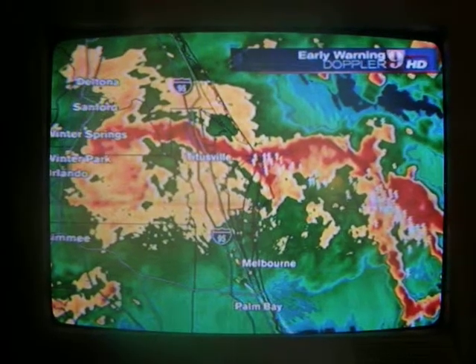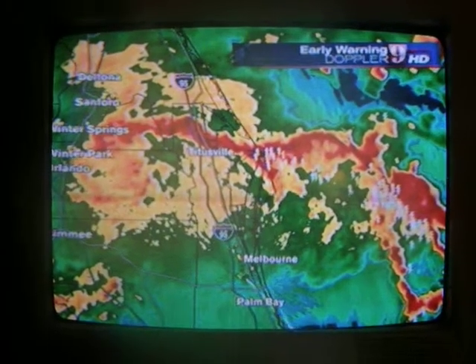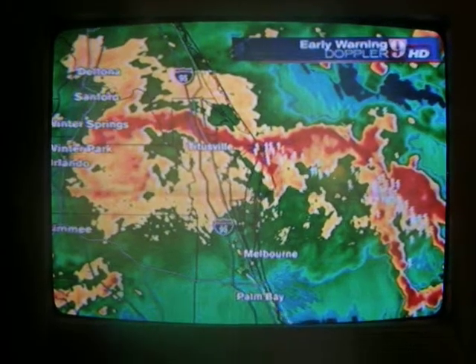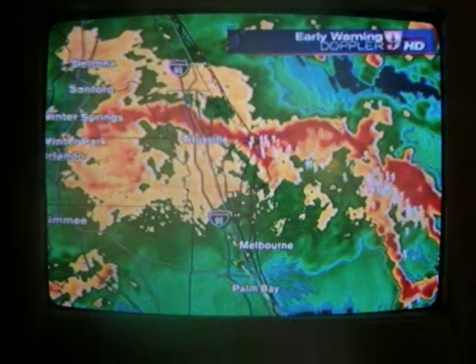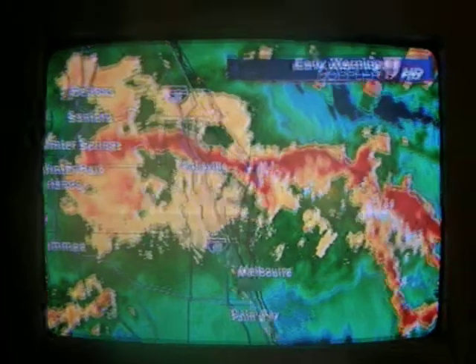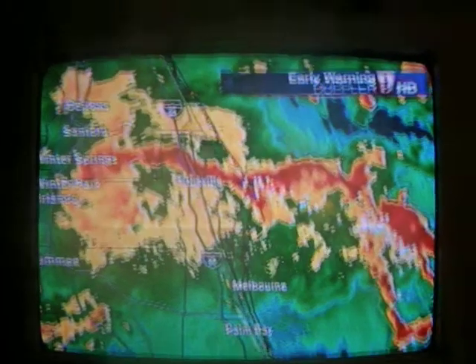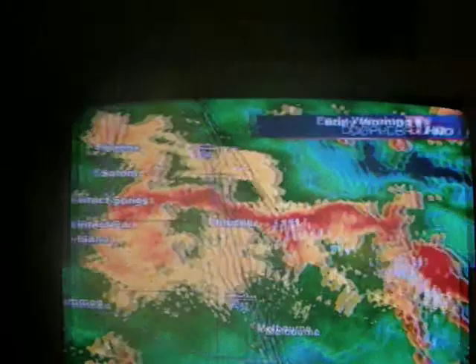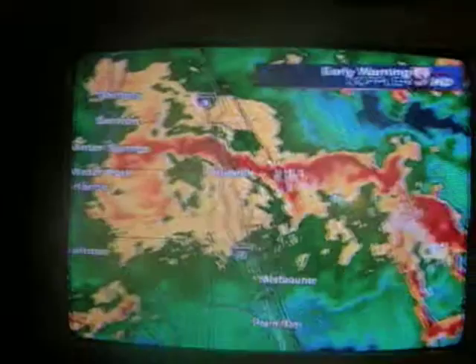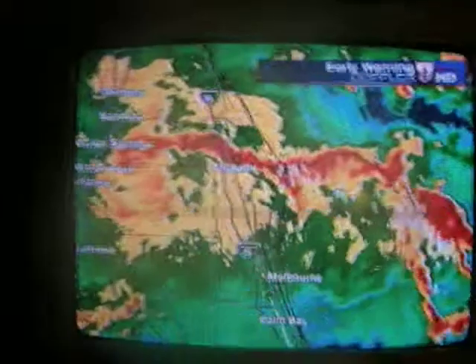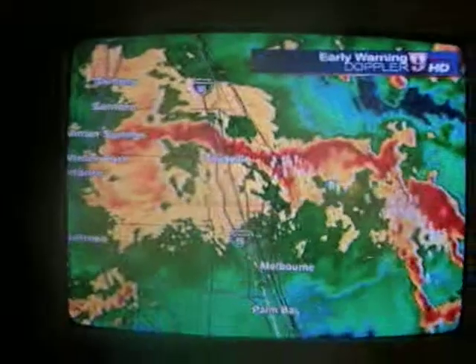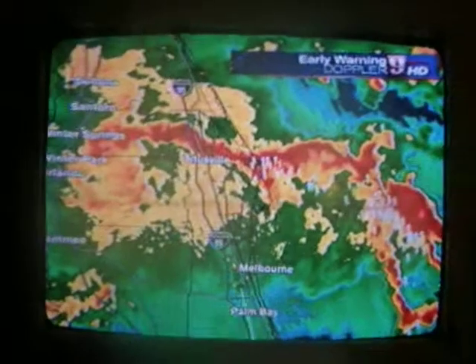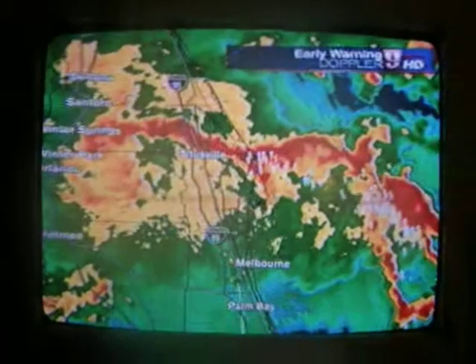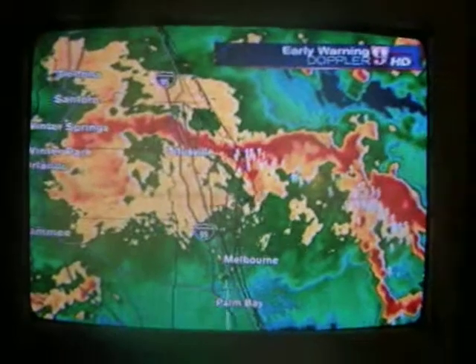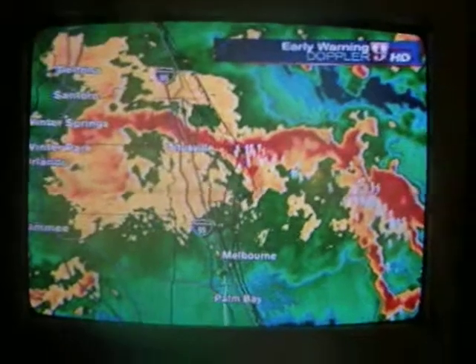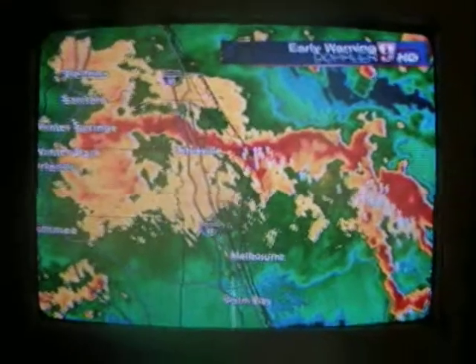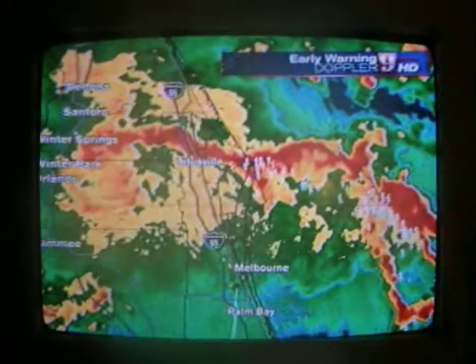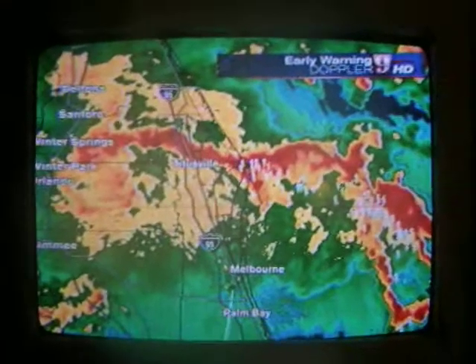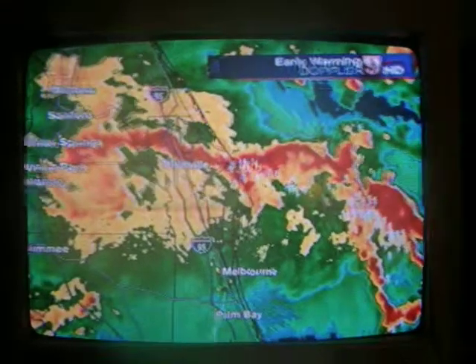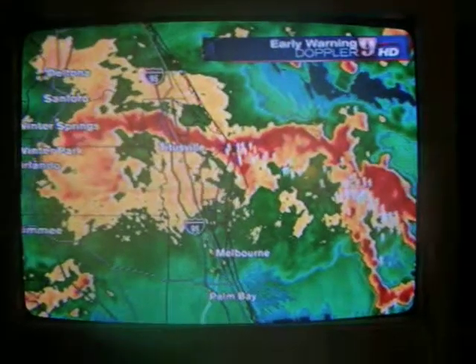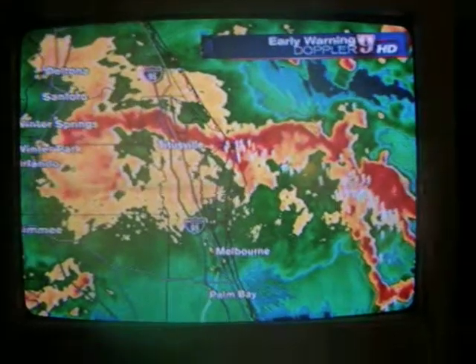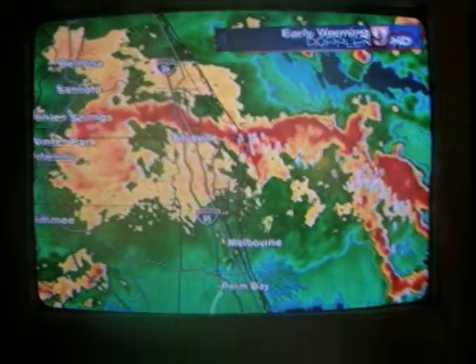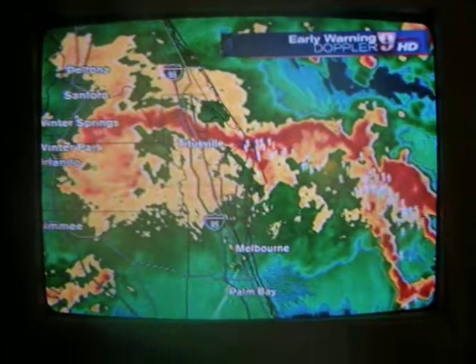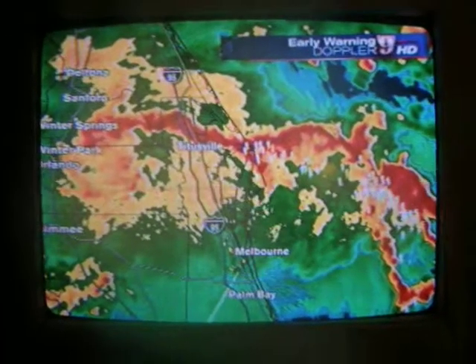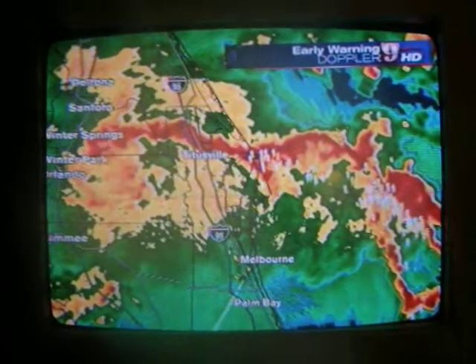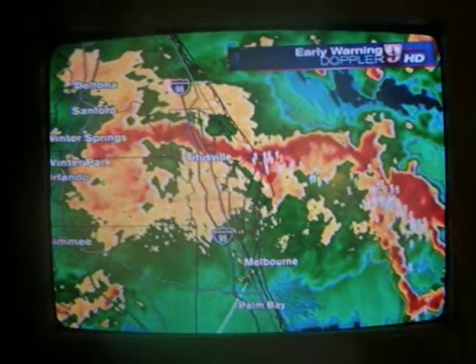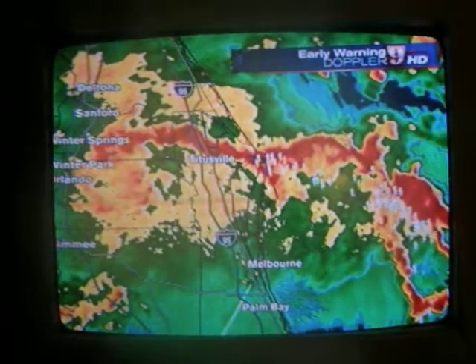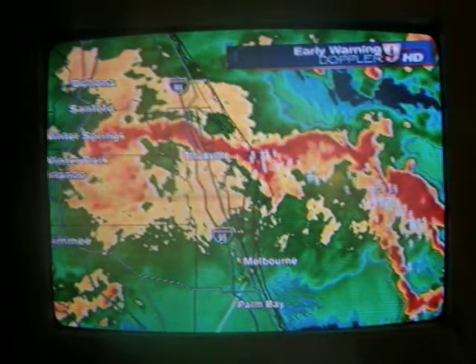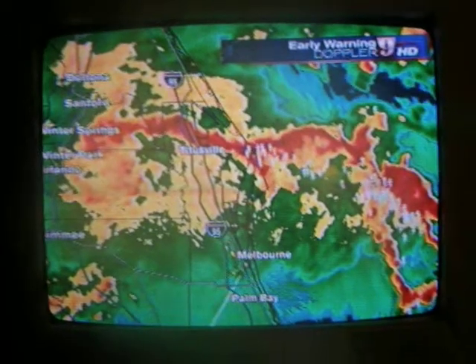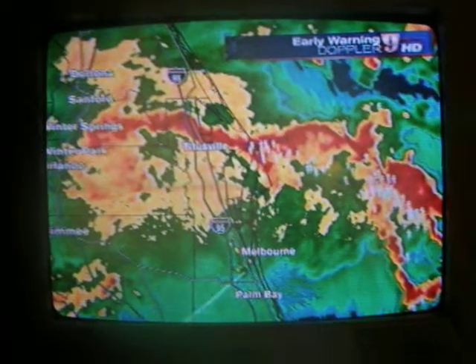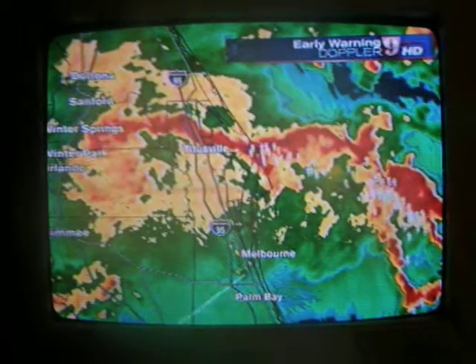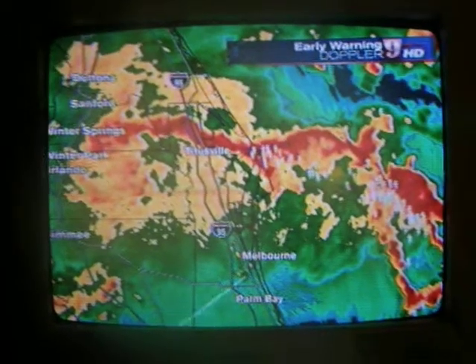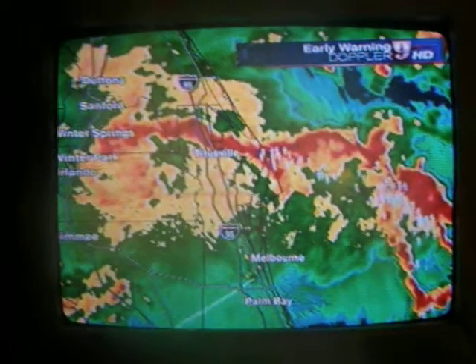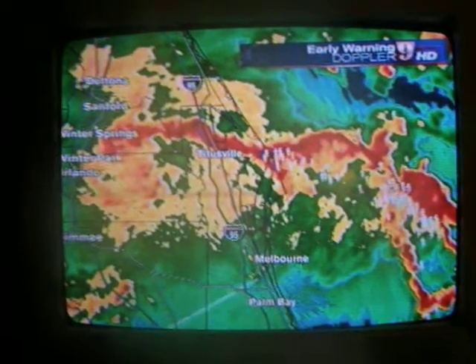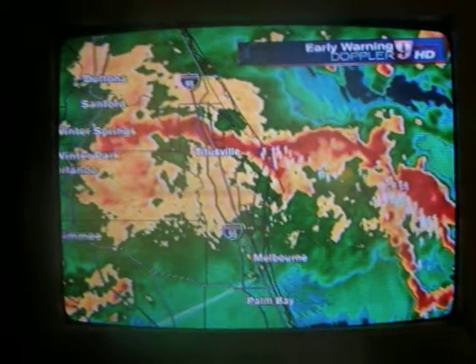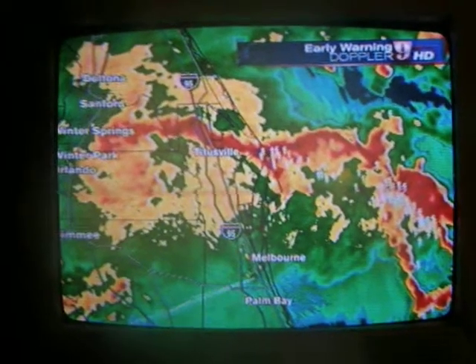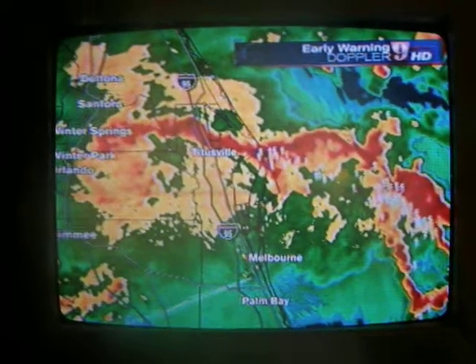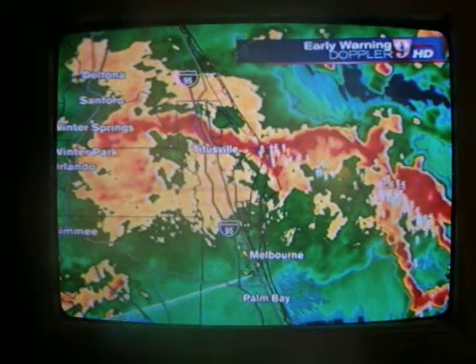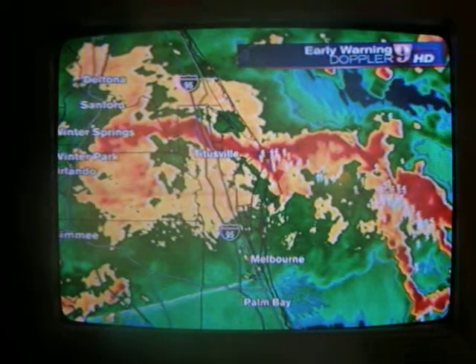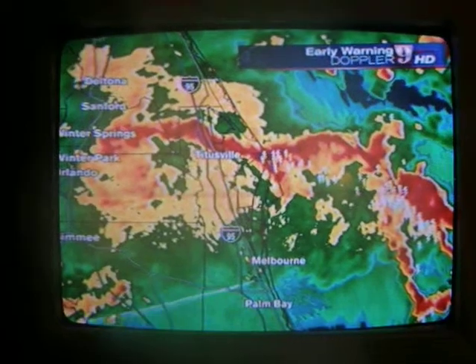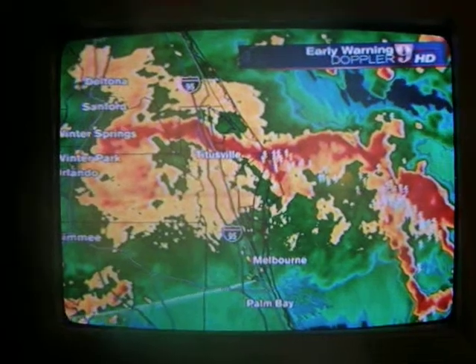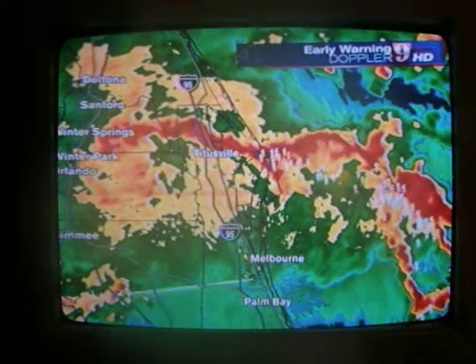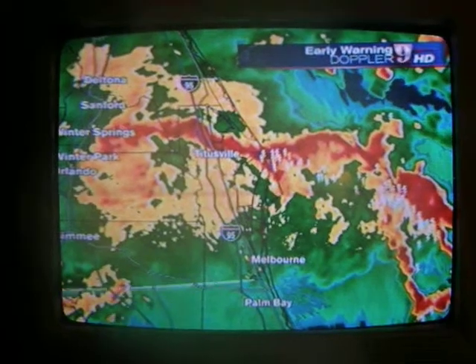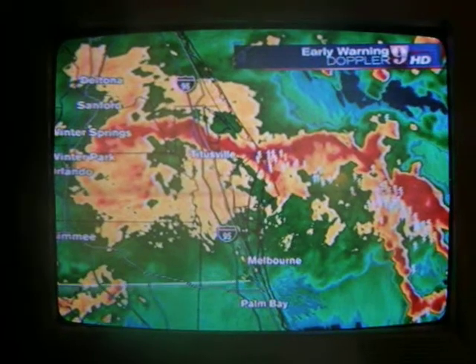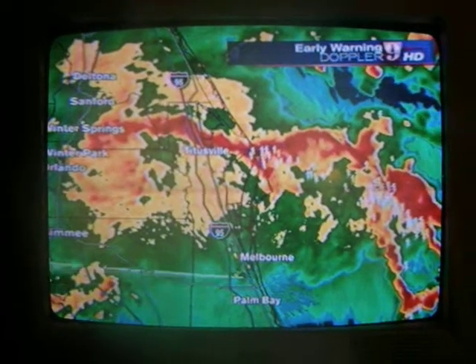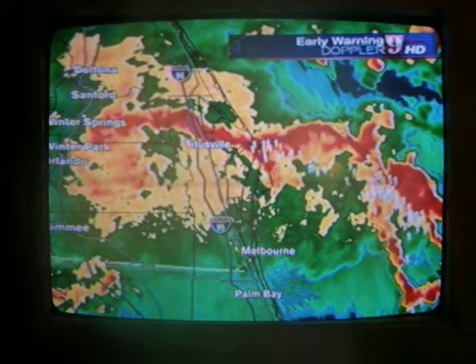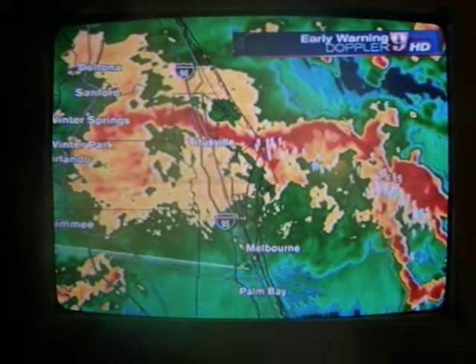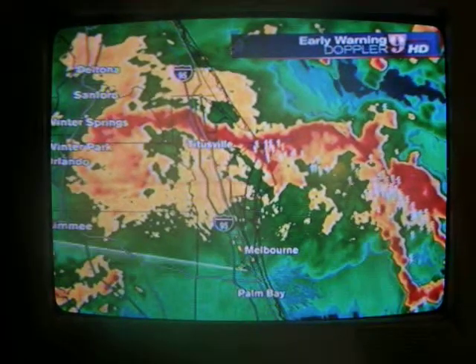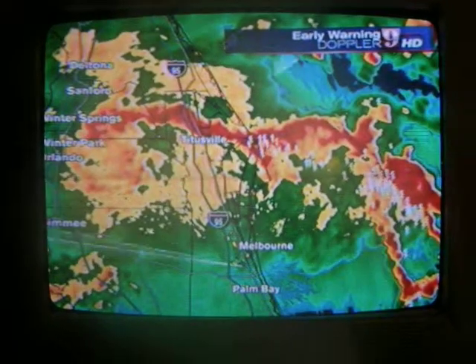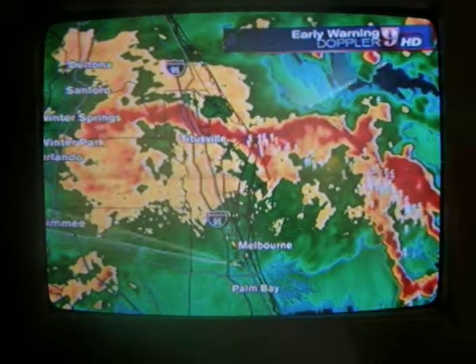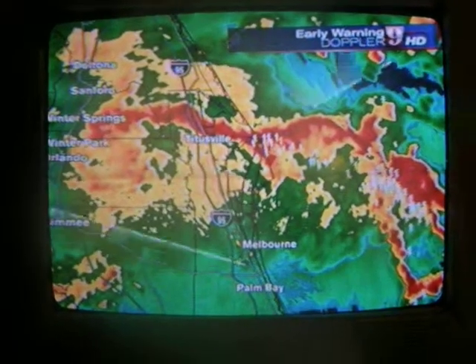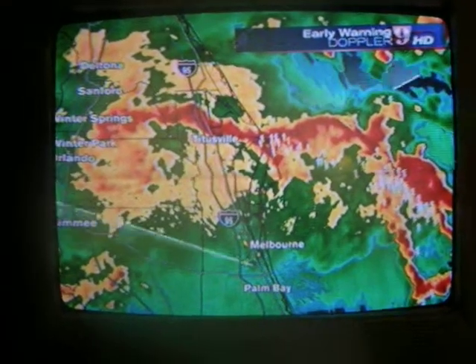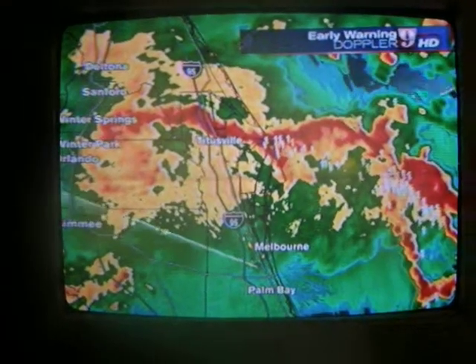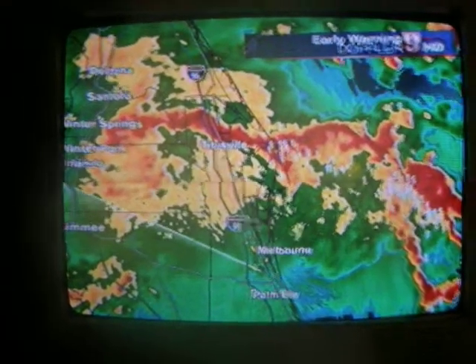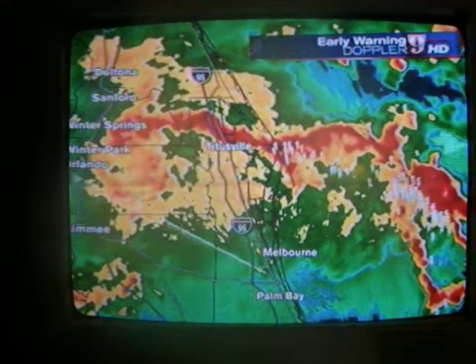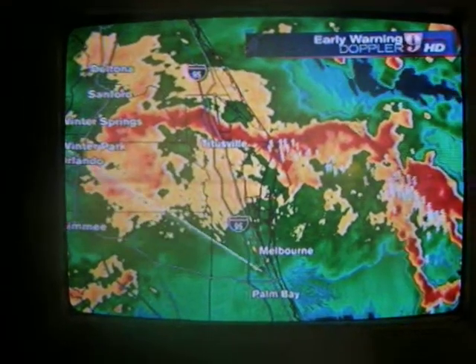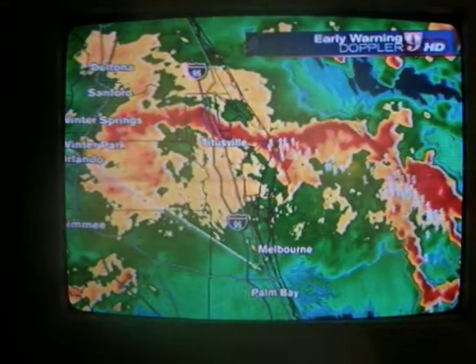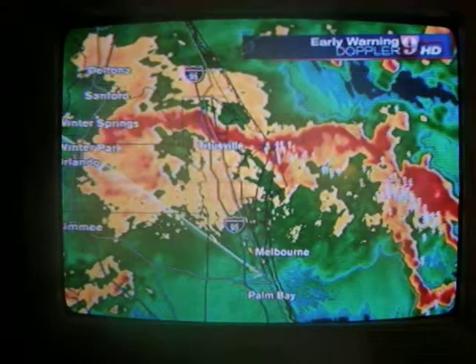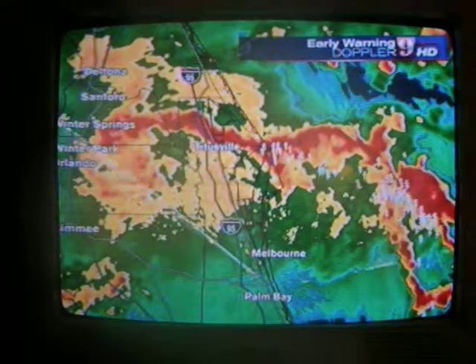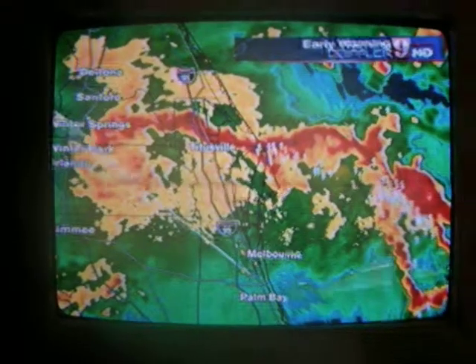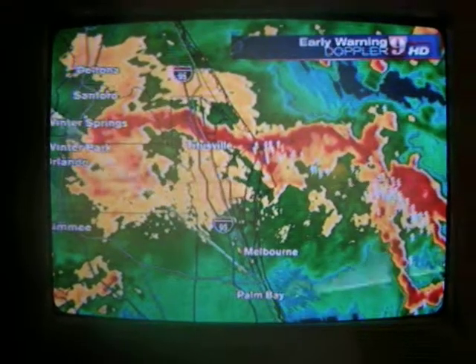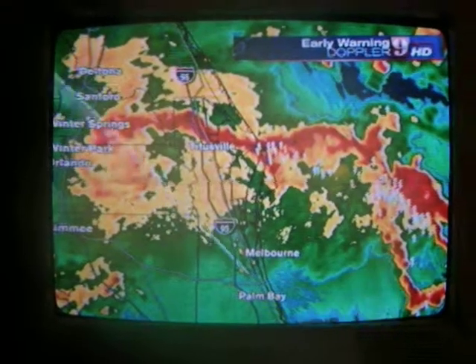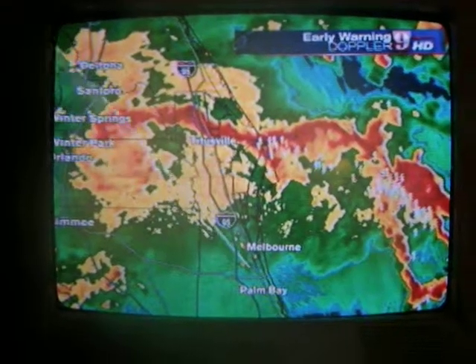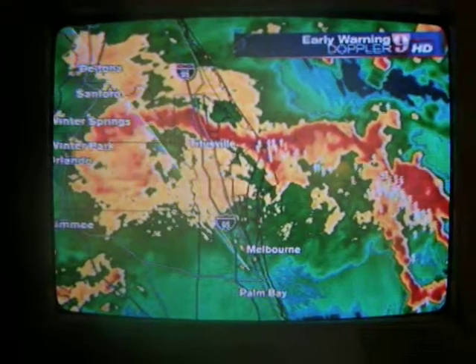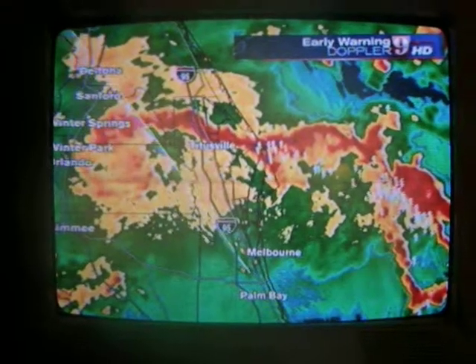Now, if you think you've had some heavy rain, wait until what's coming at you right now. Wait until this comes through. You're going to have much heavier rain in Titusville. In fact,